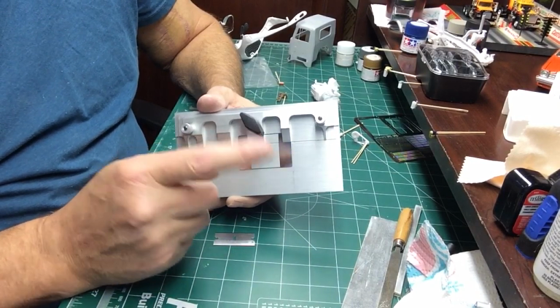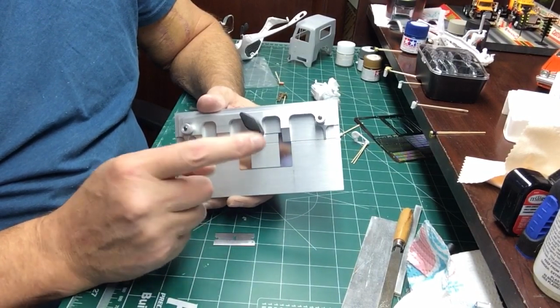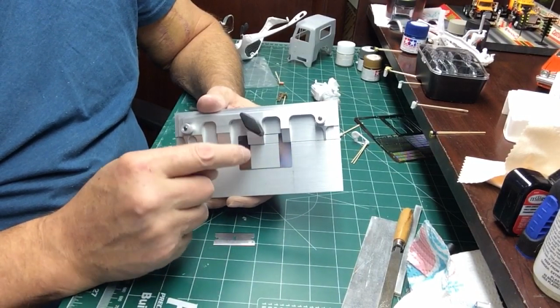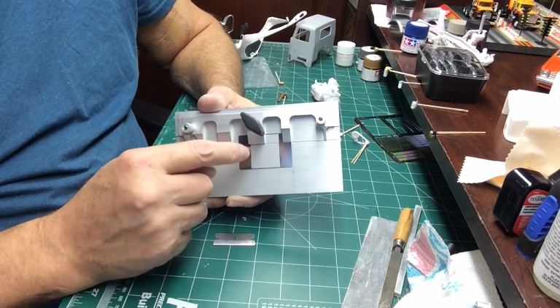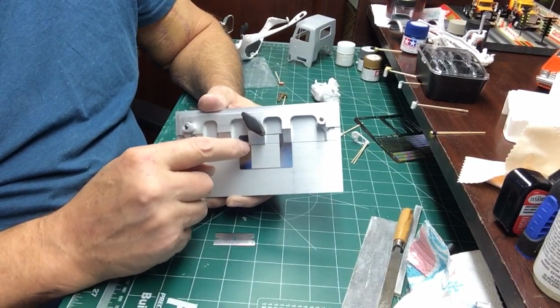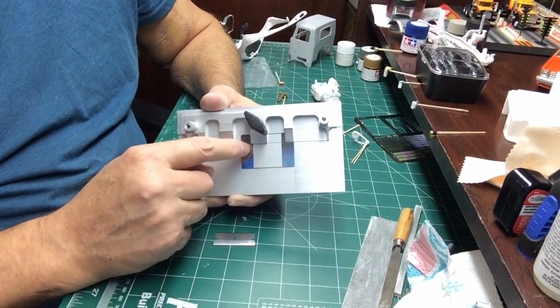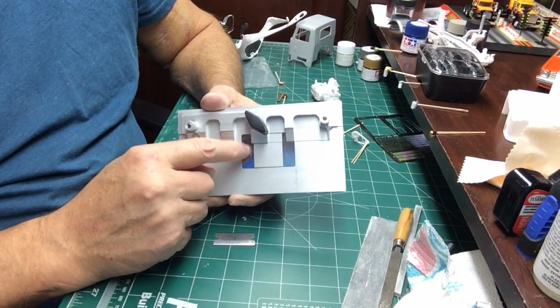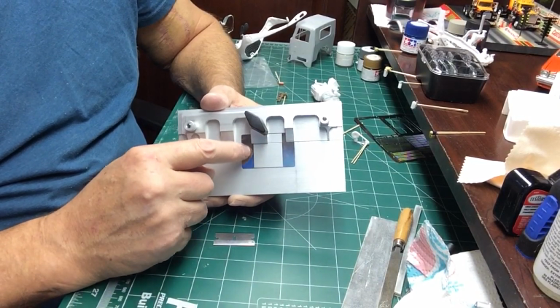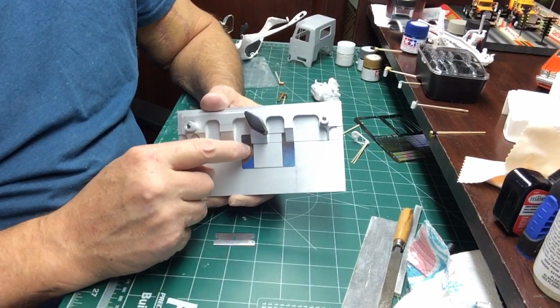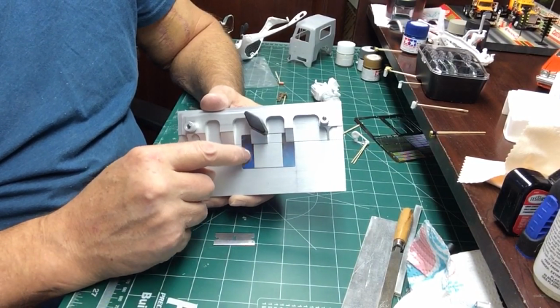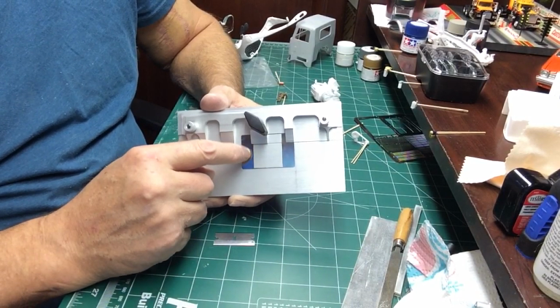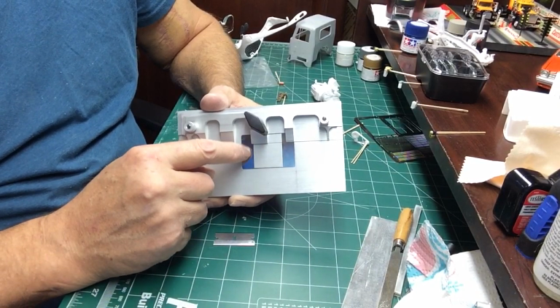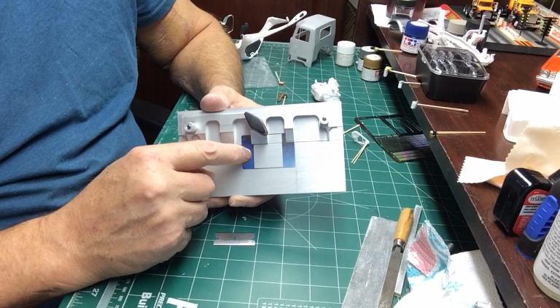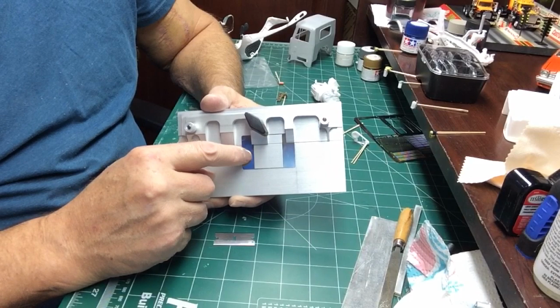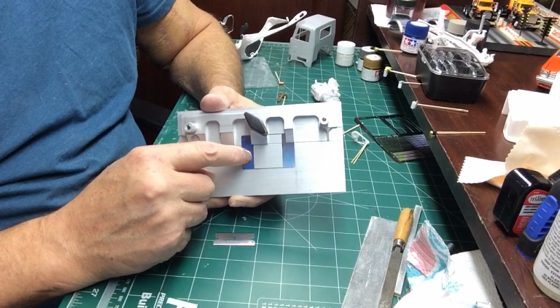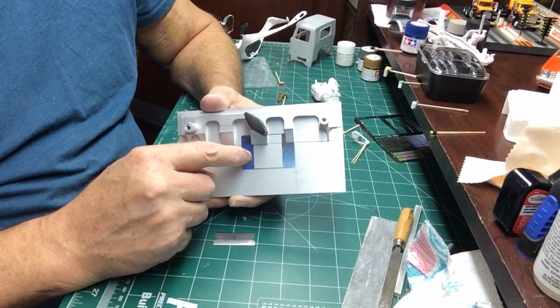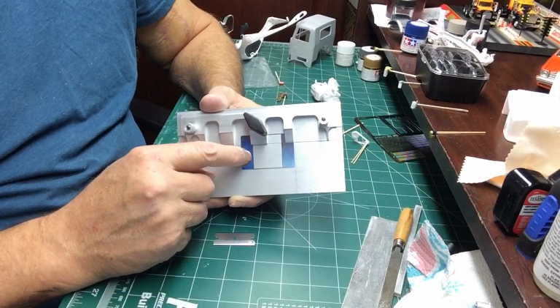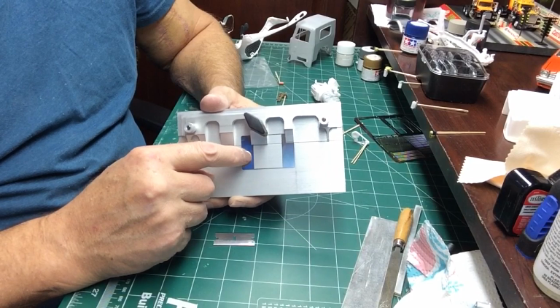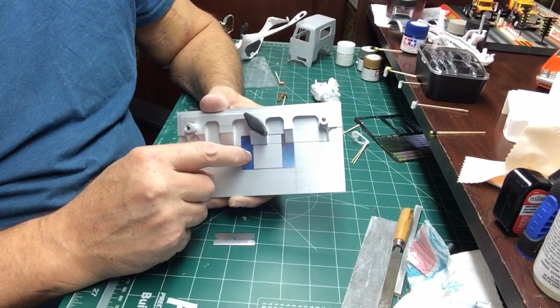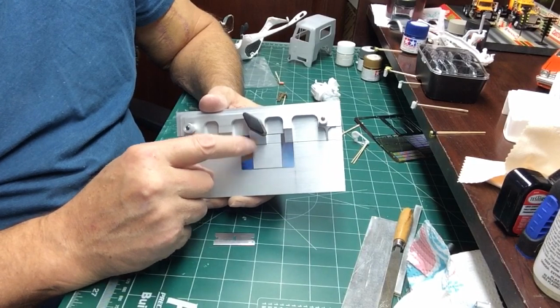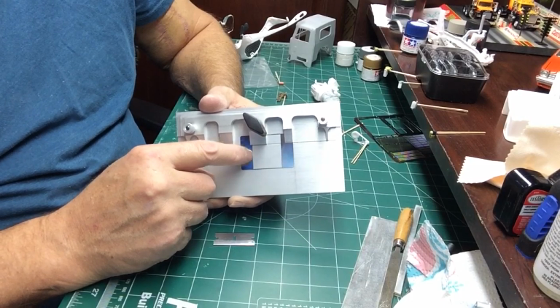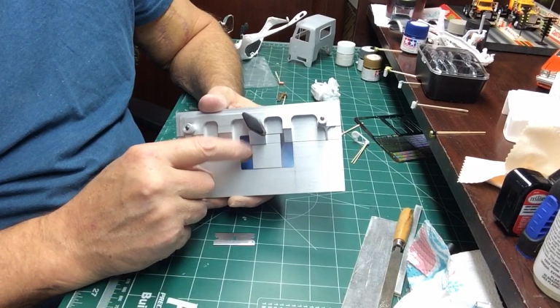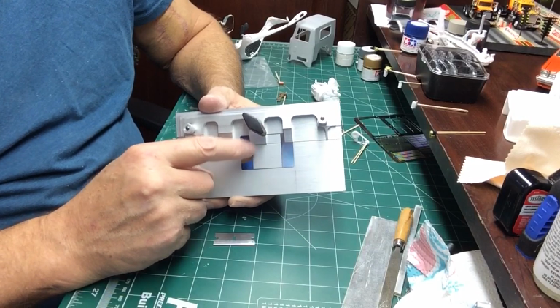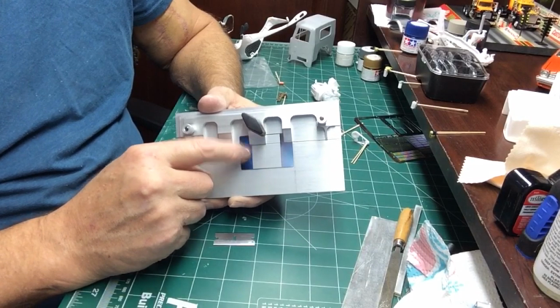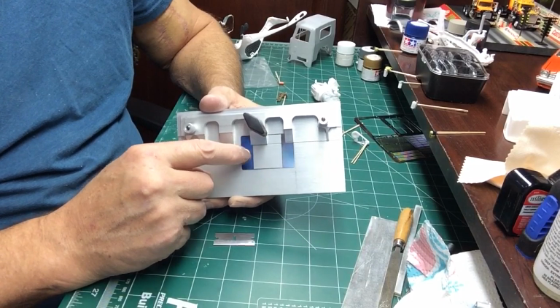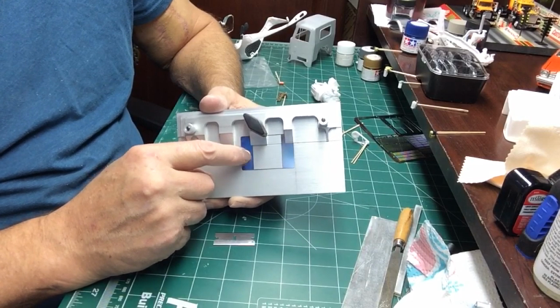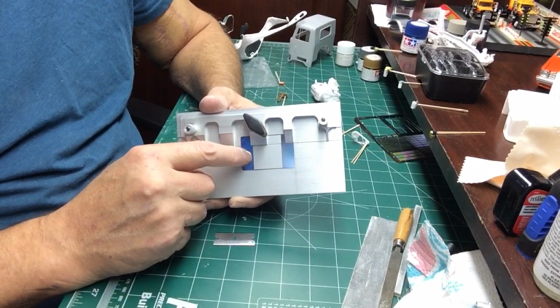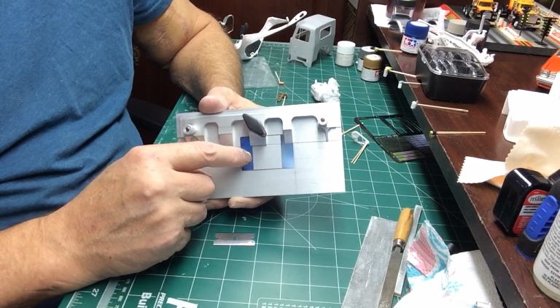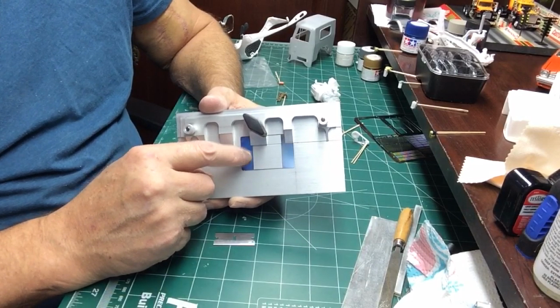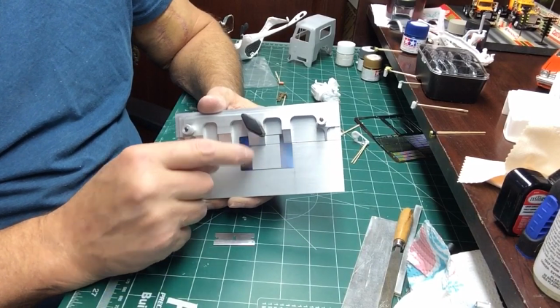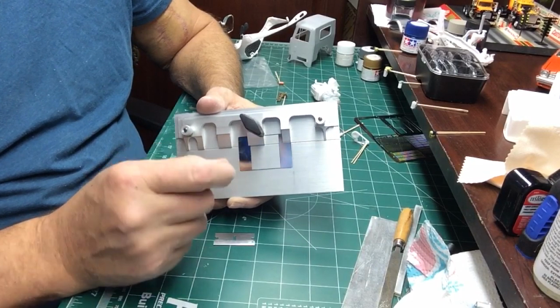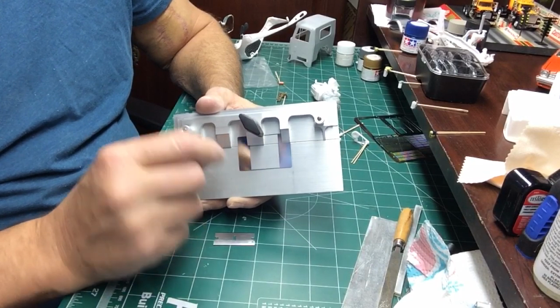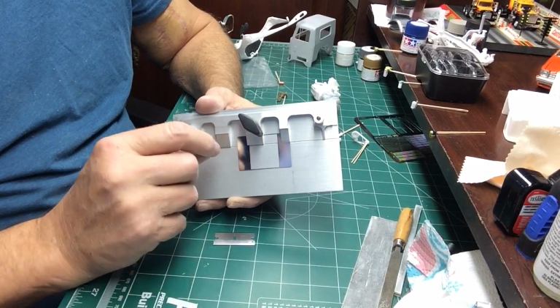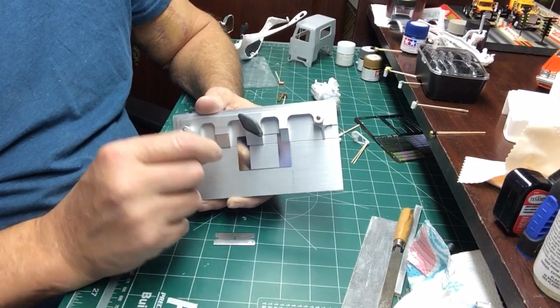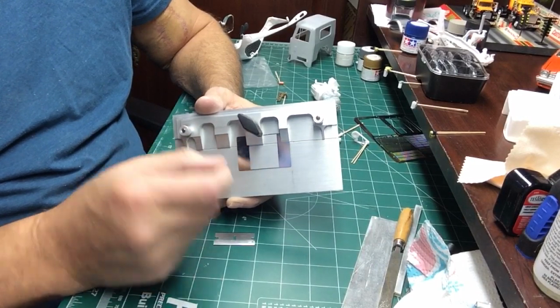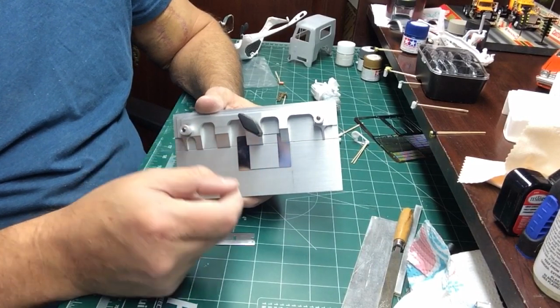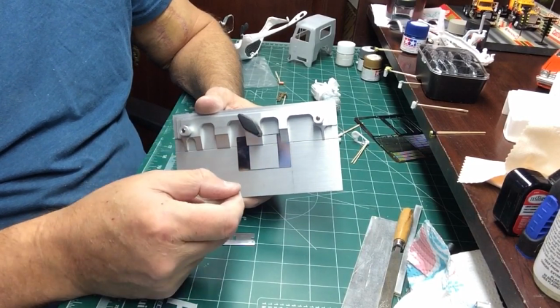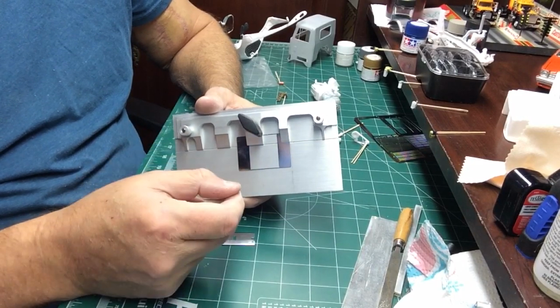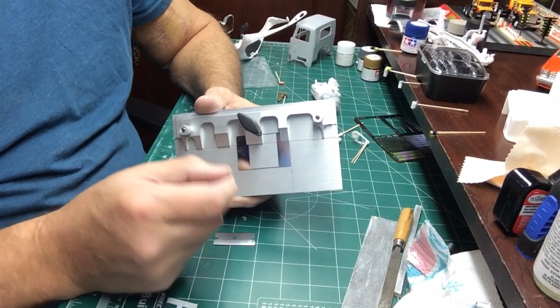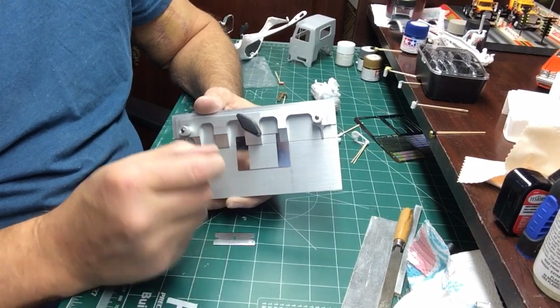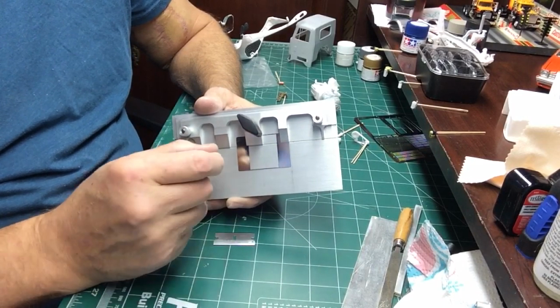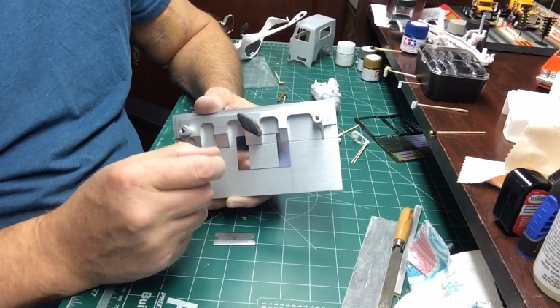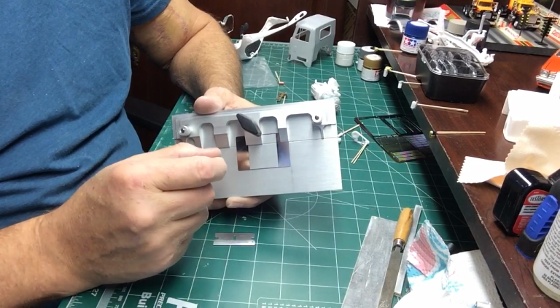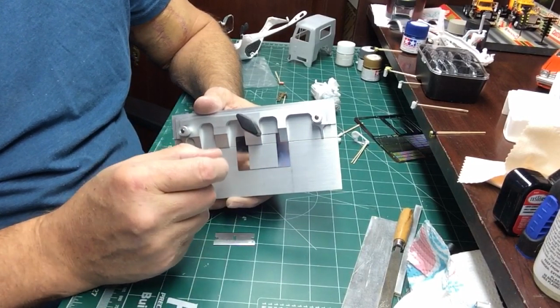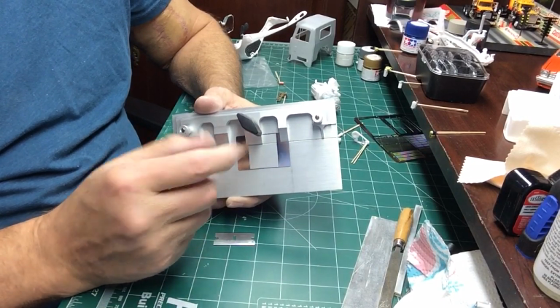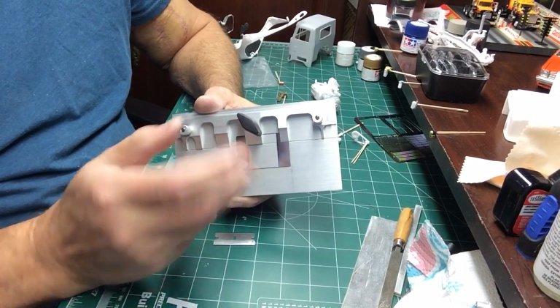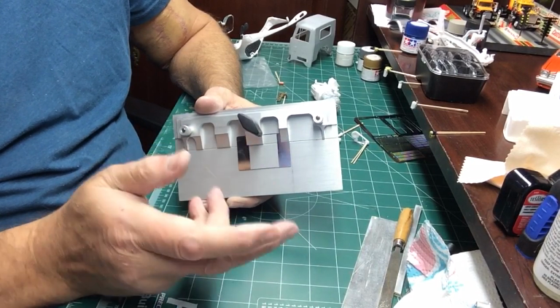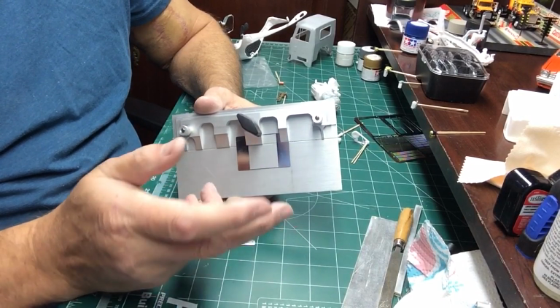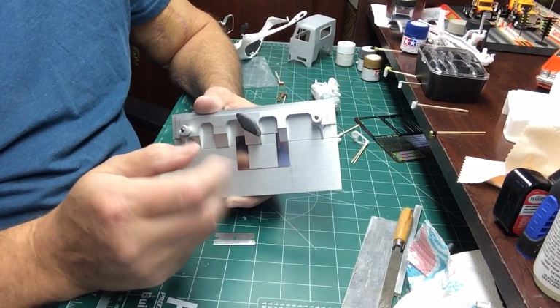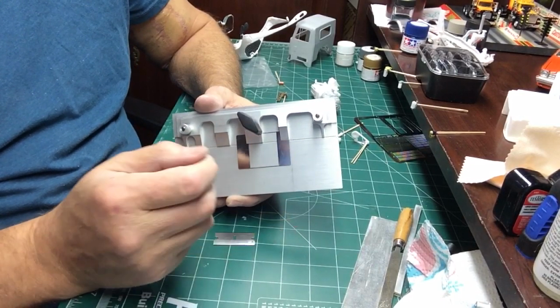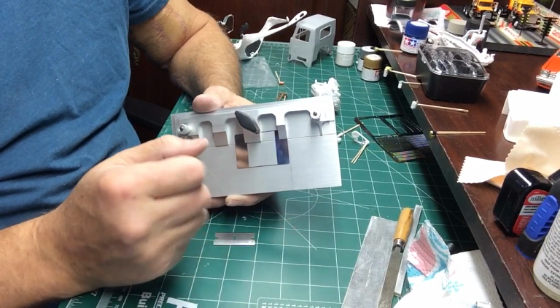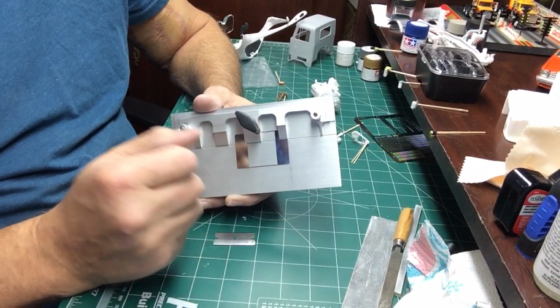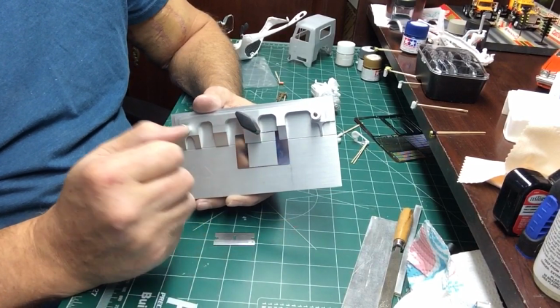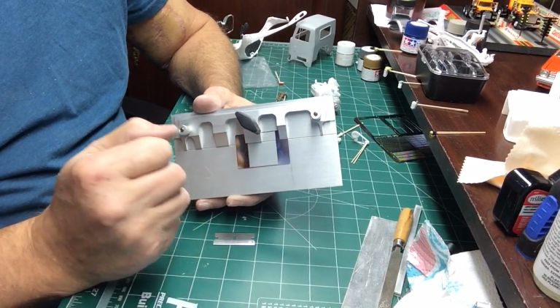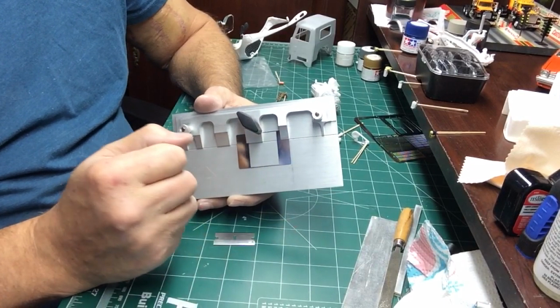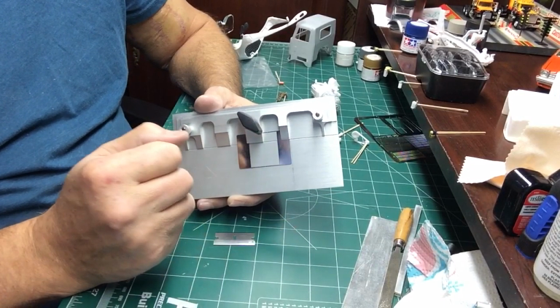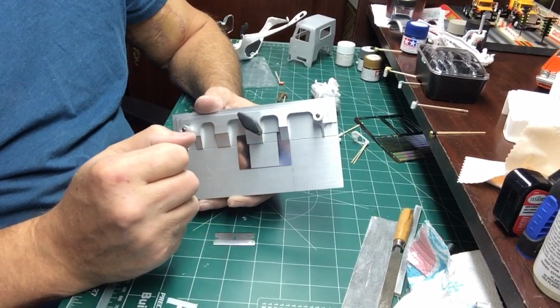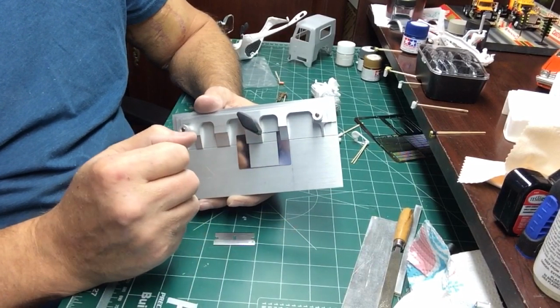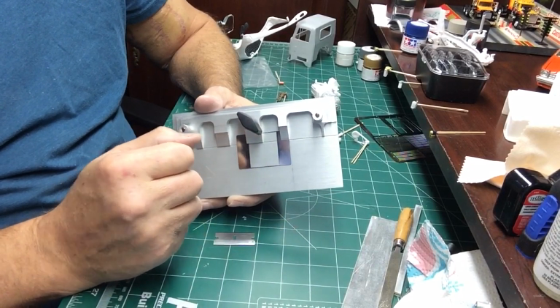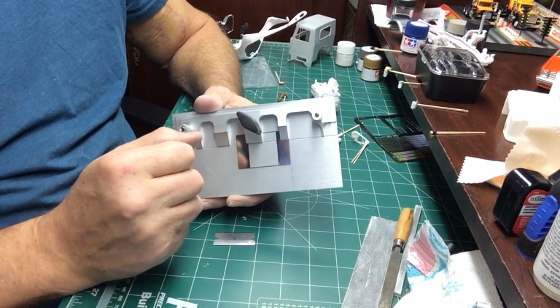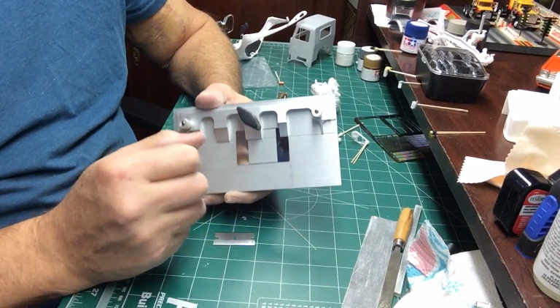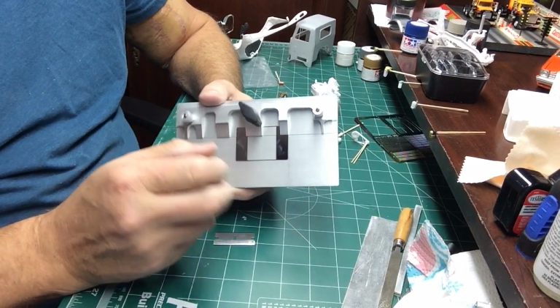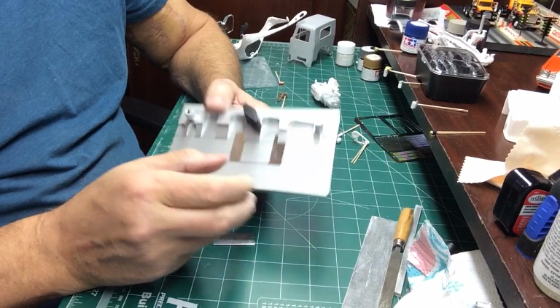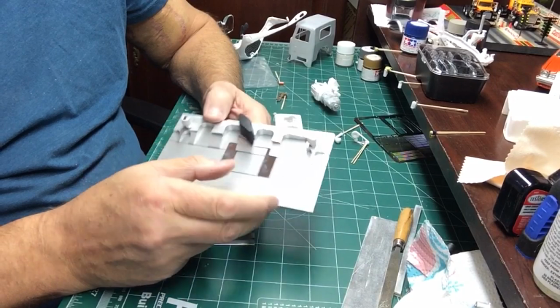On photo etch, you got to be really careful that you get it right the first time. Because if you try to go back and do it again, it's more than likely going to break on you.